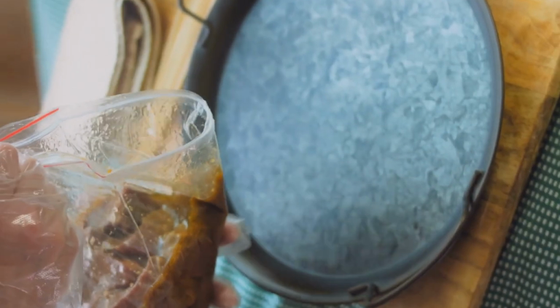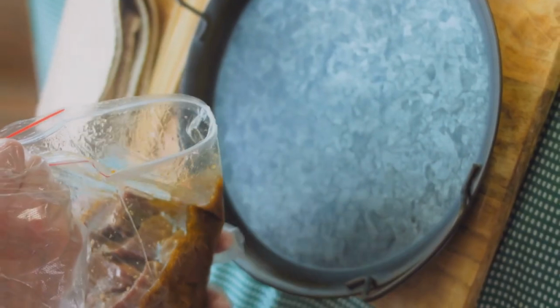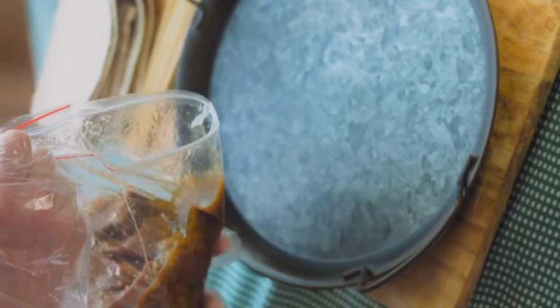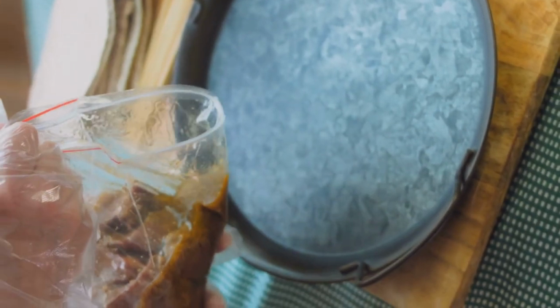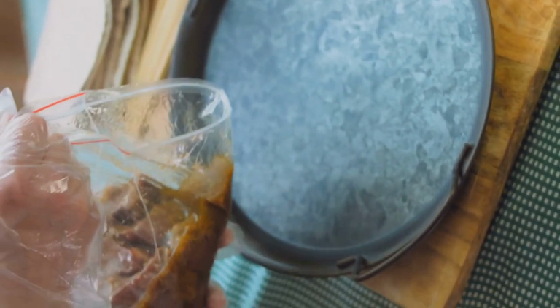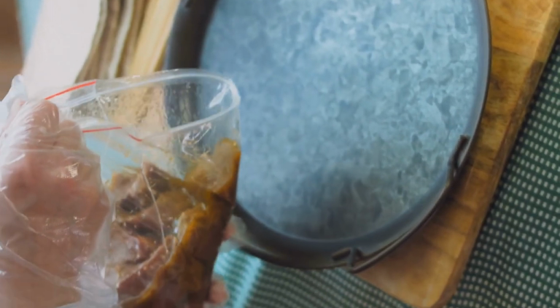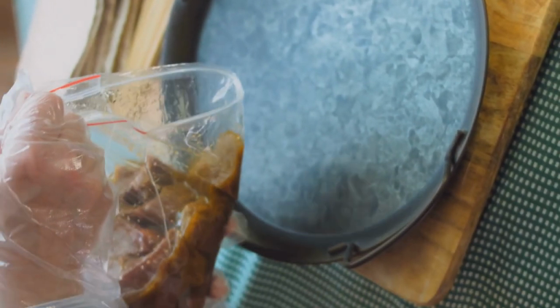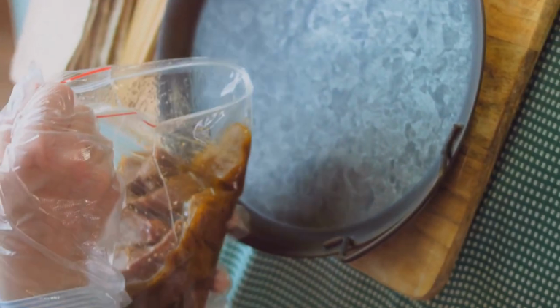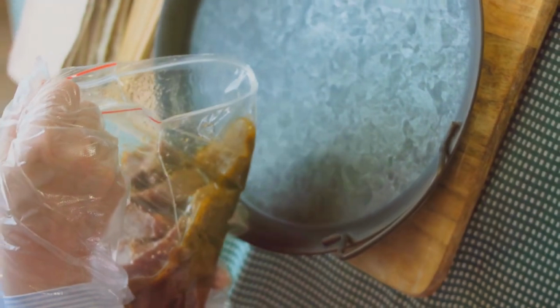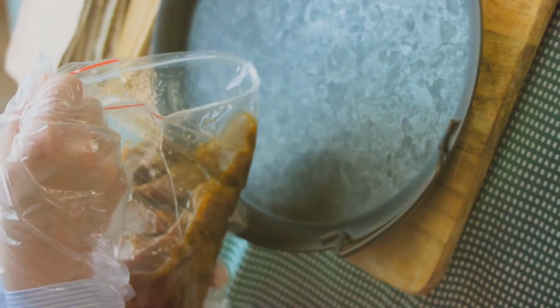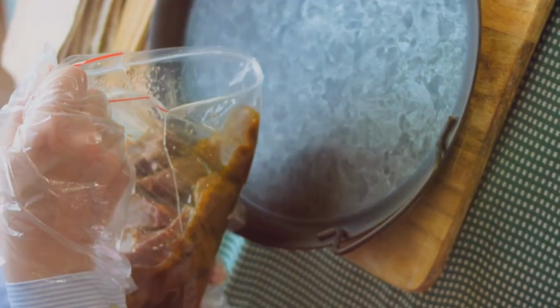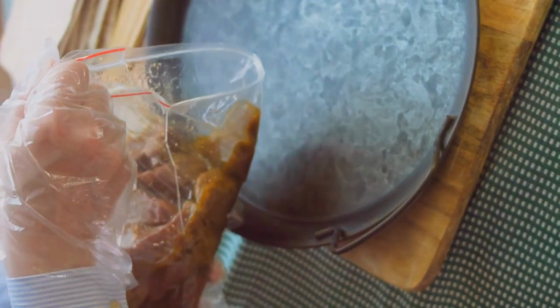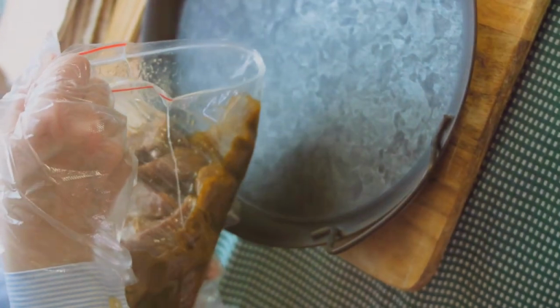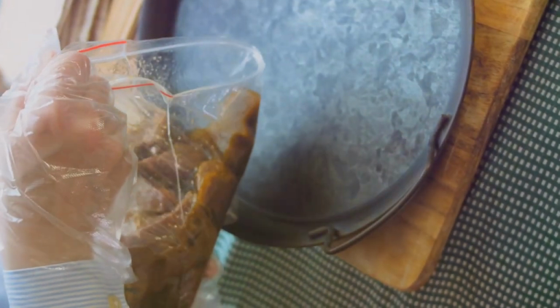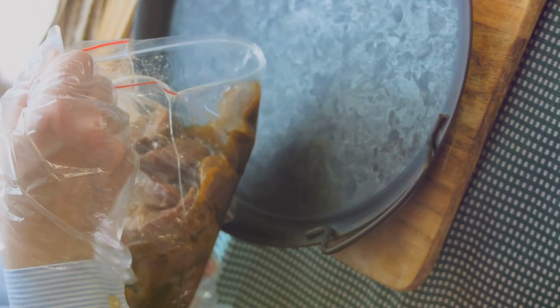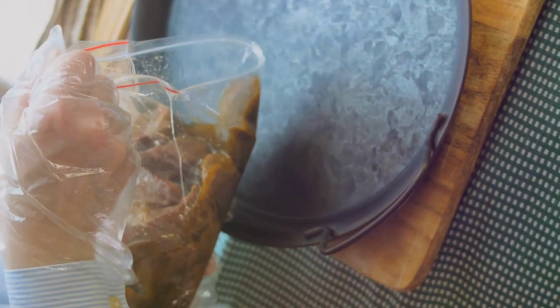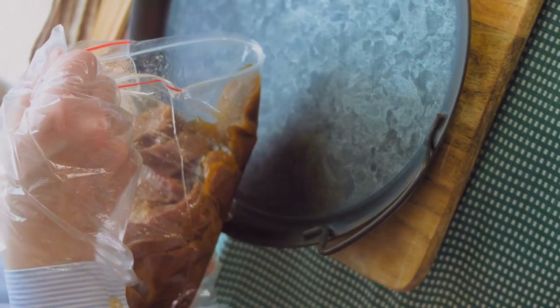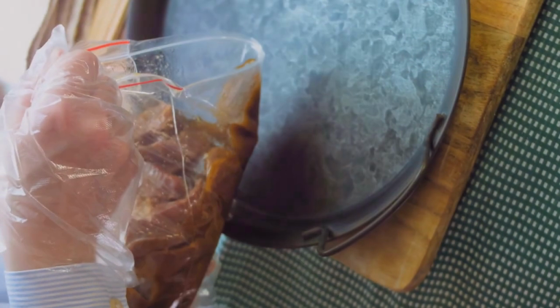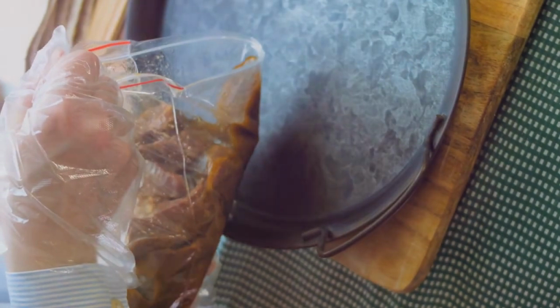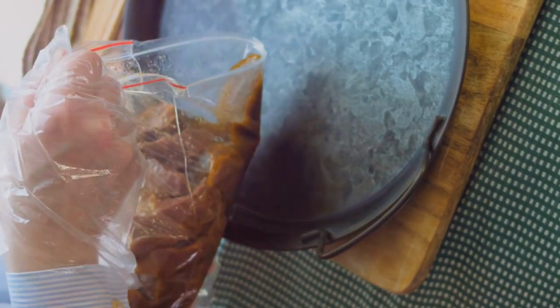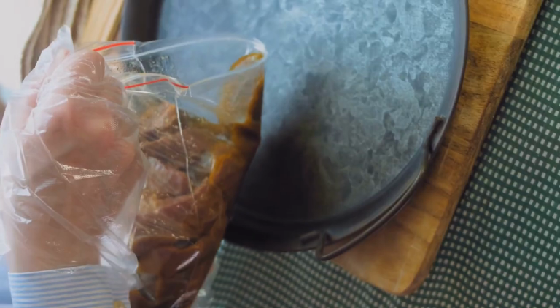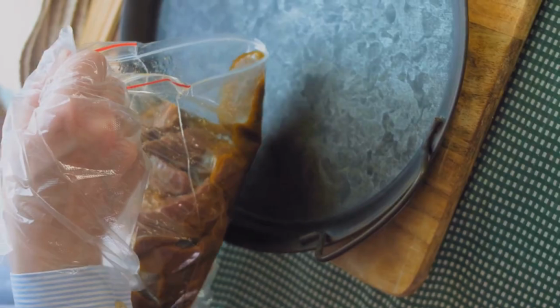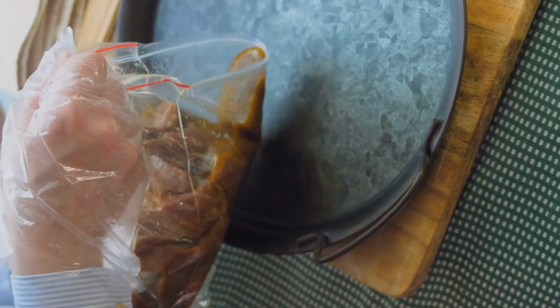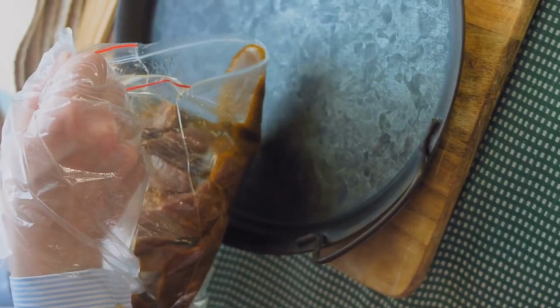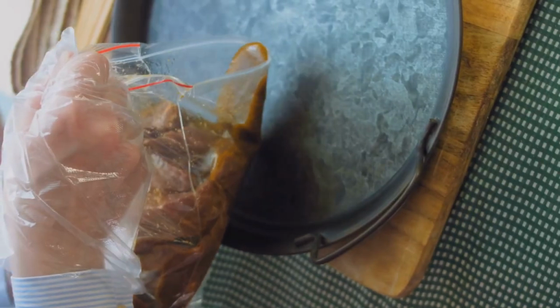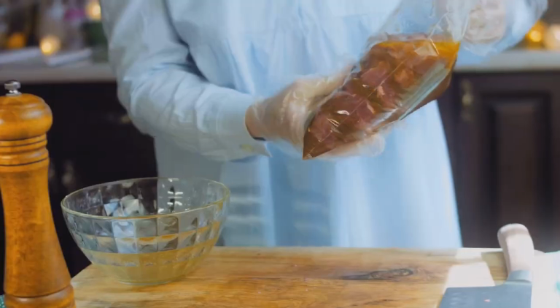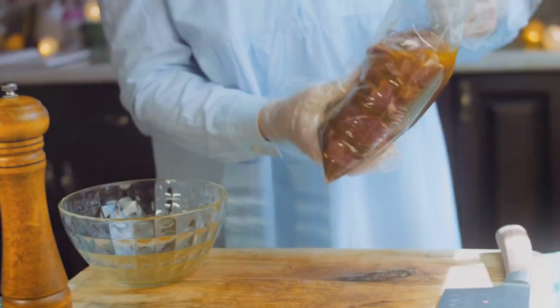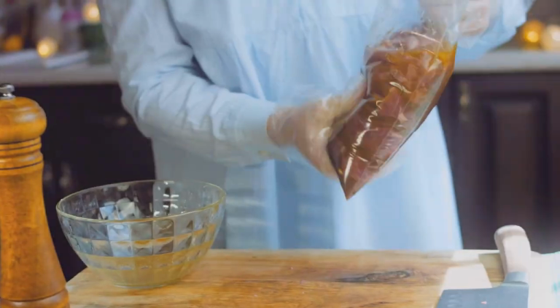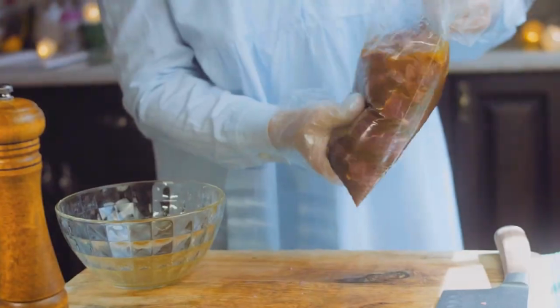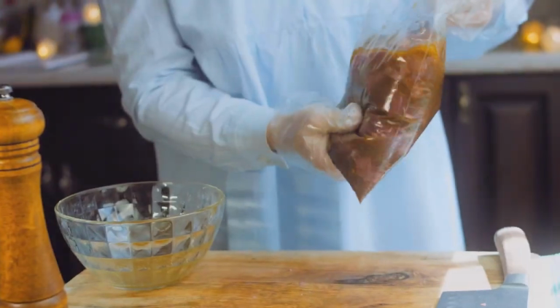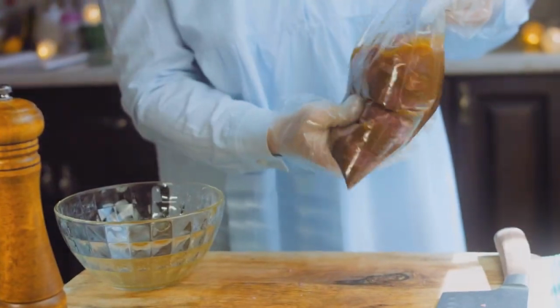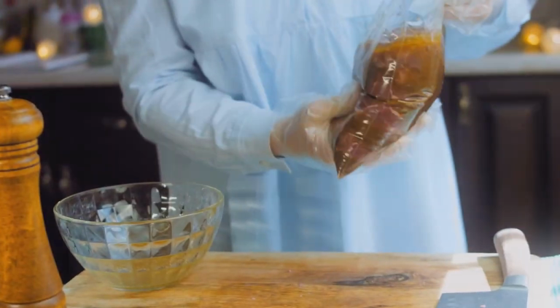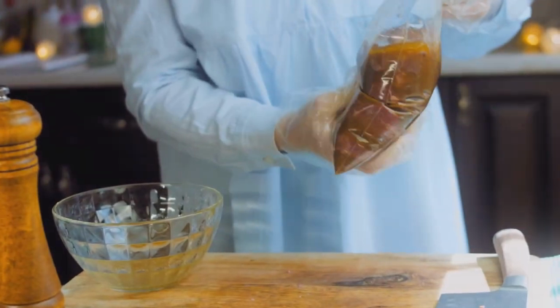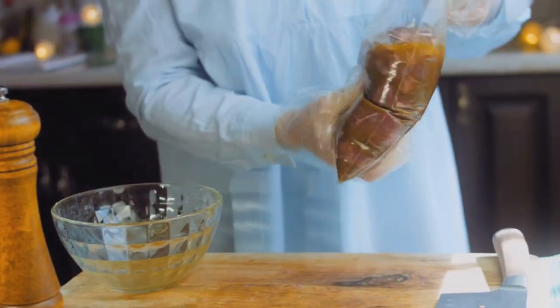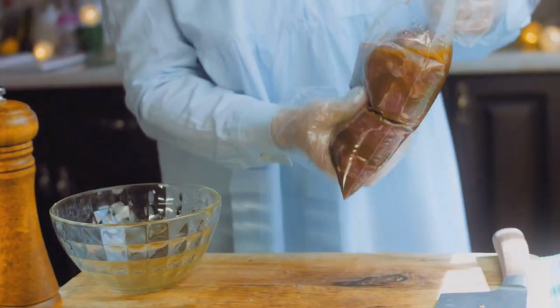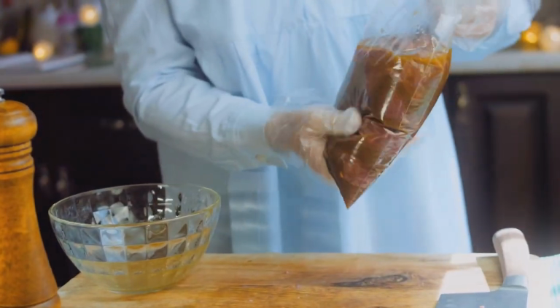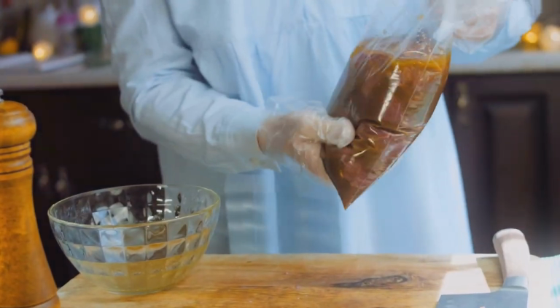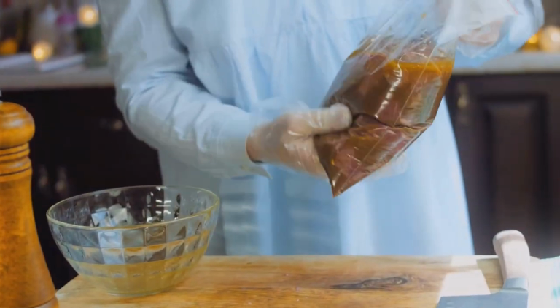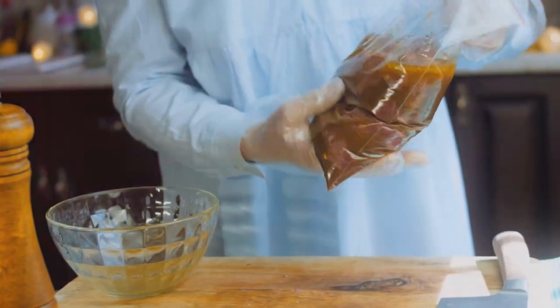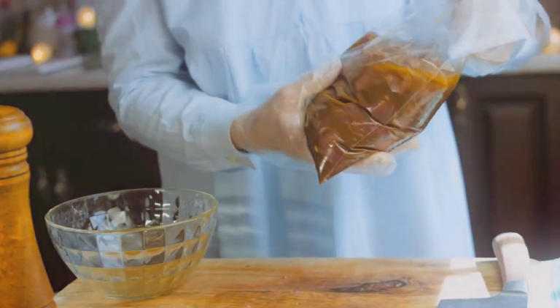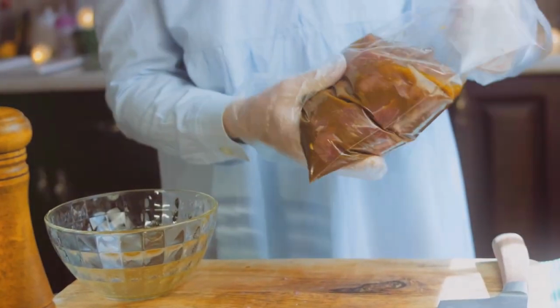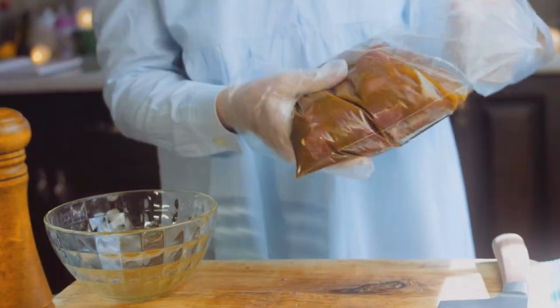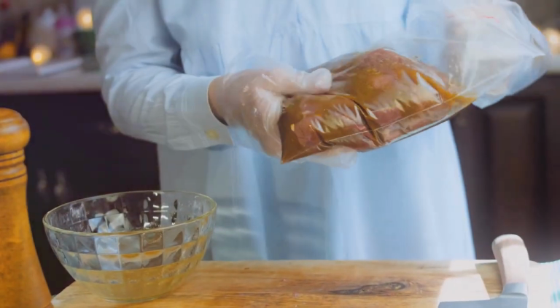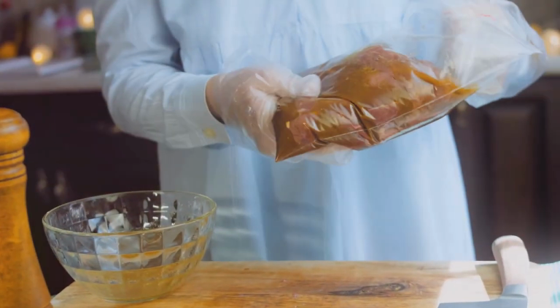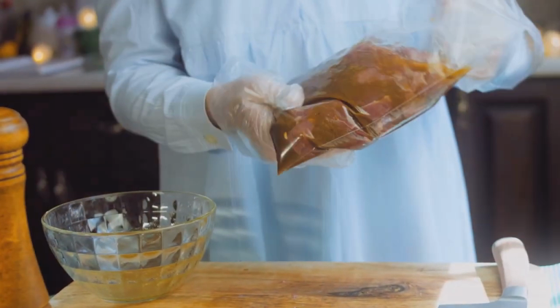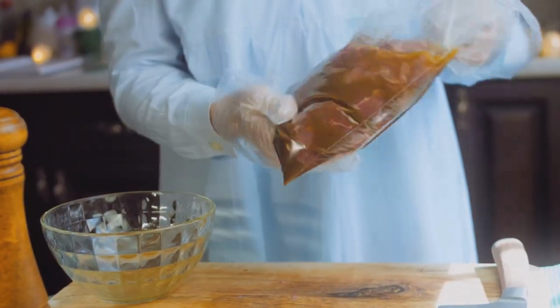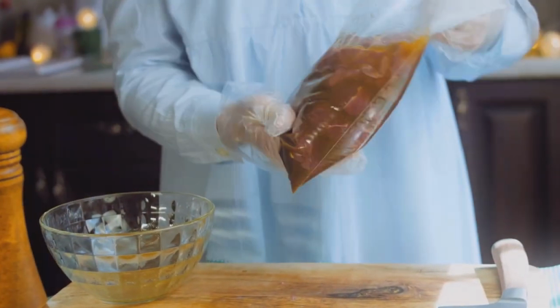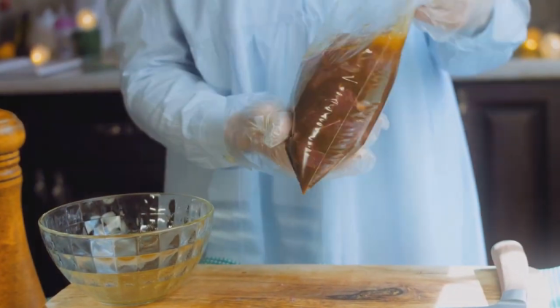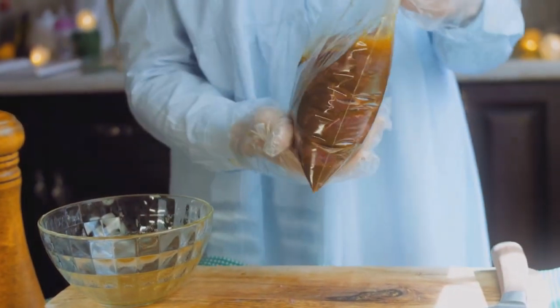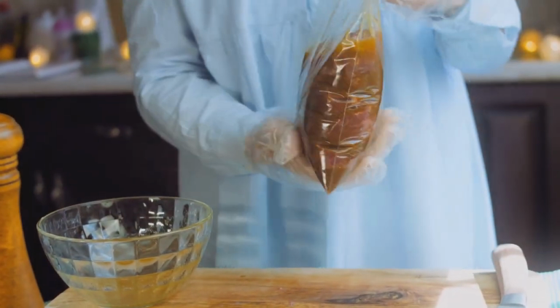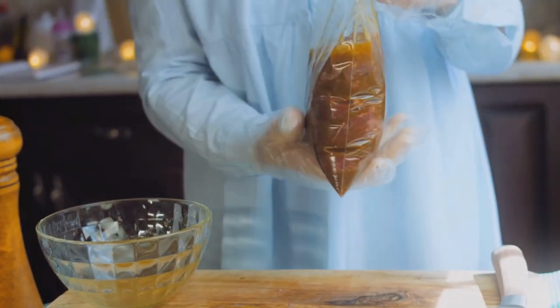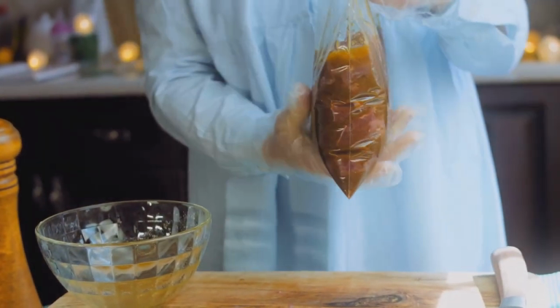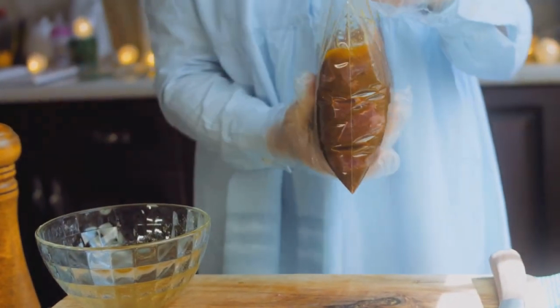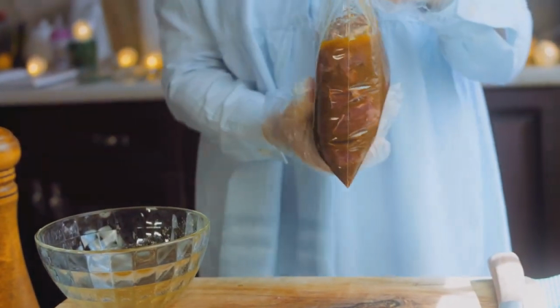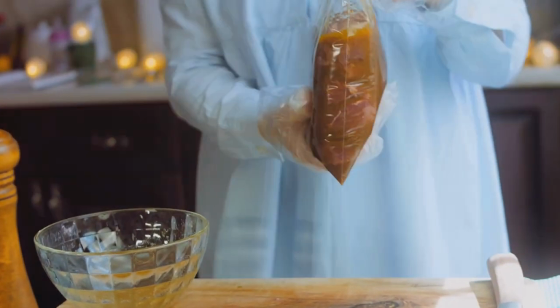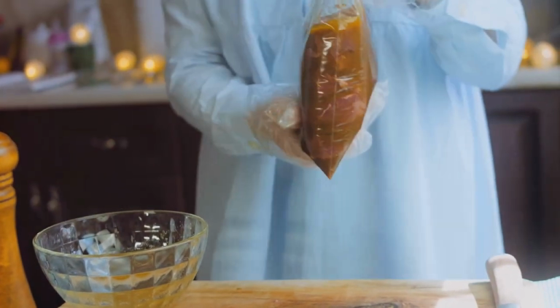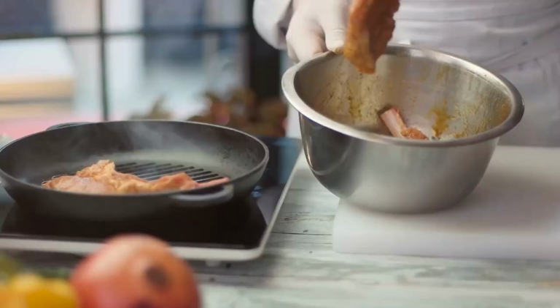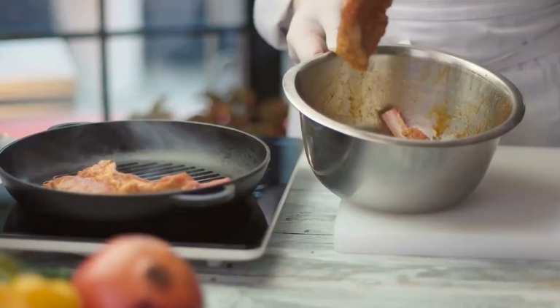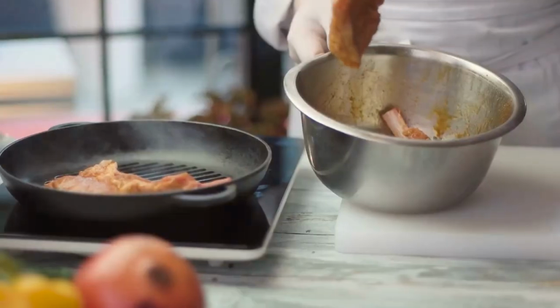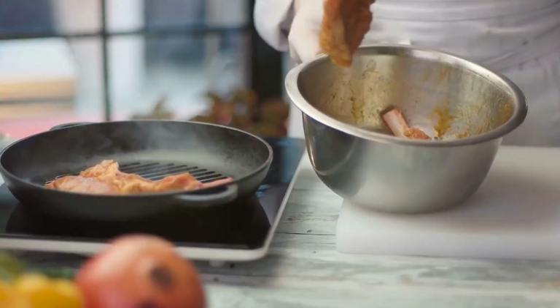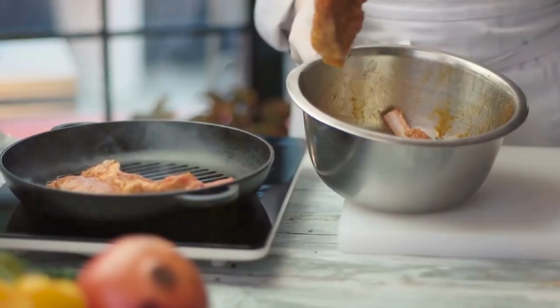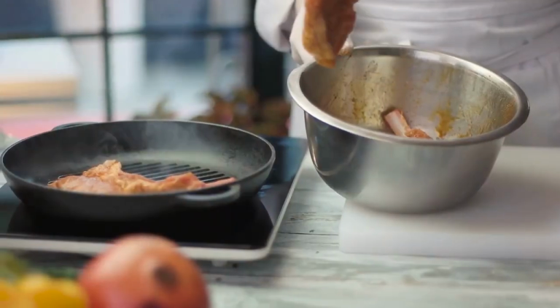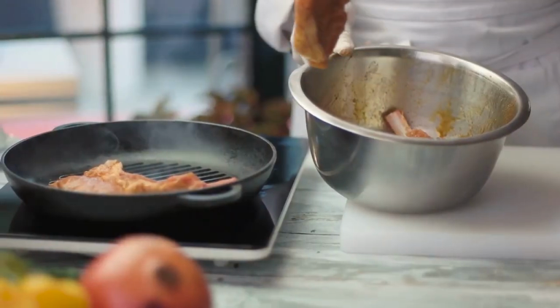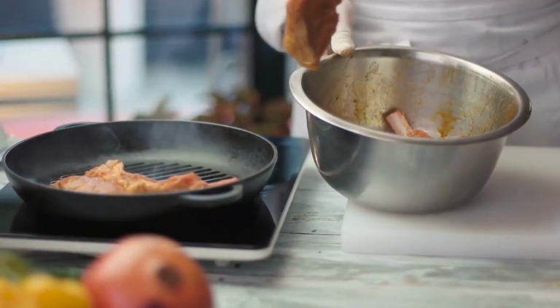Now, marinate your choice of meat in soy sauce and garlic. Let it soak for an hour.